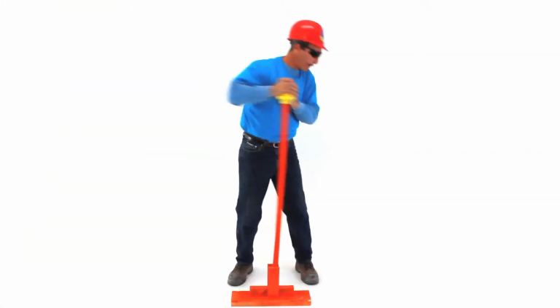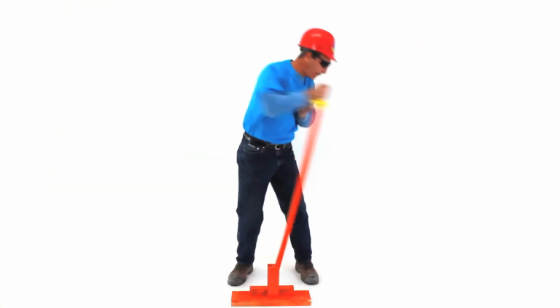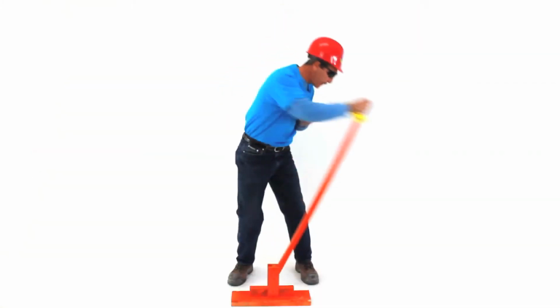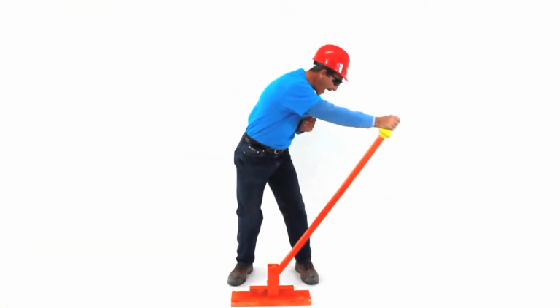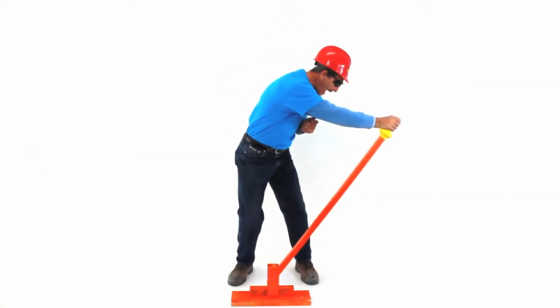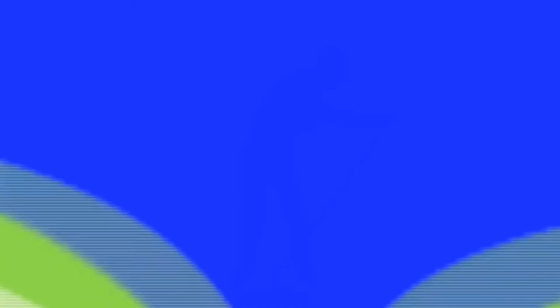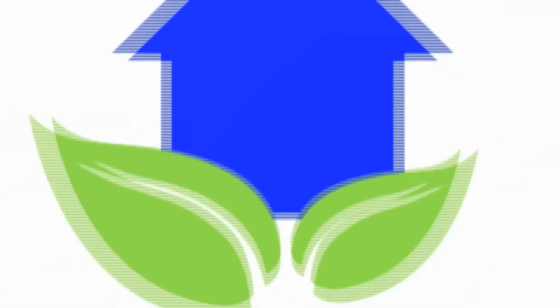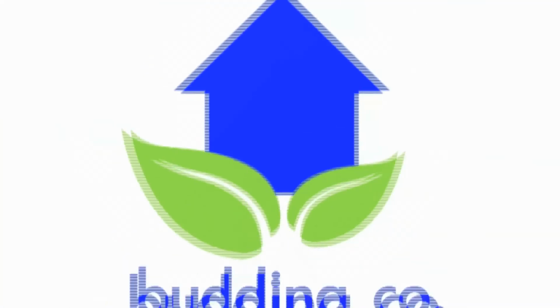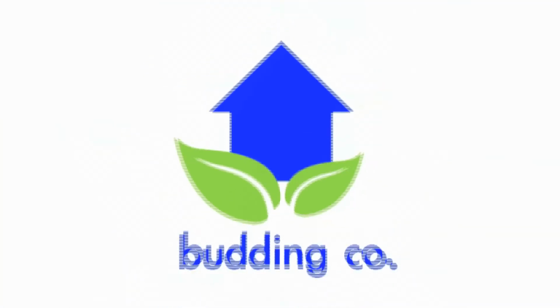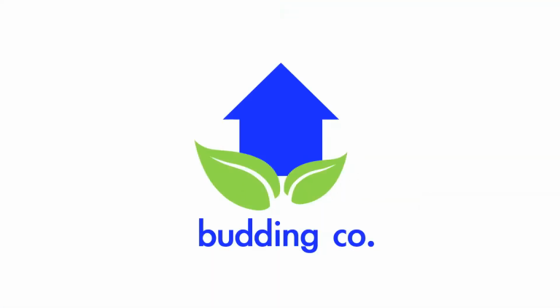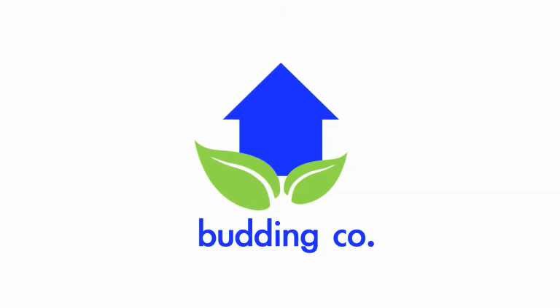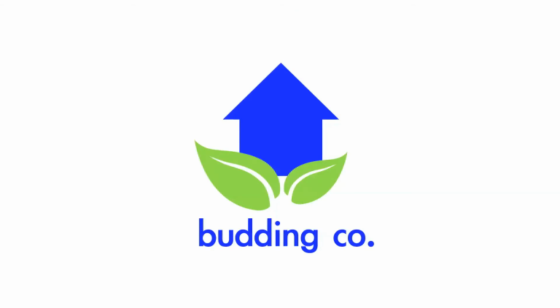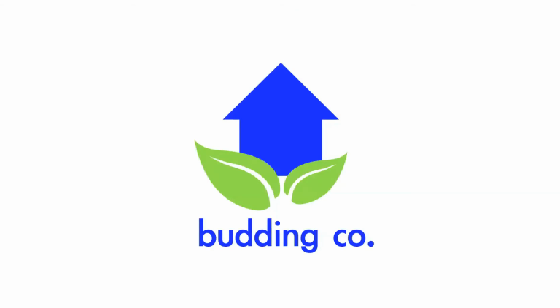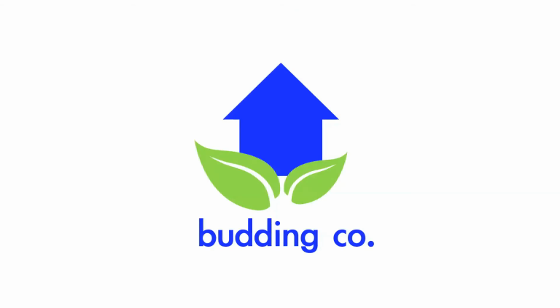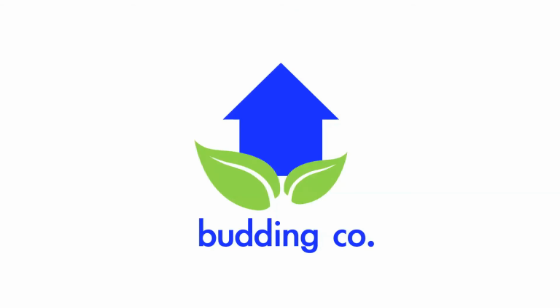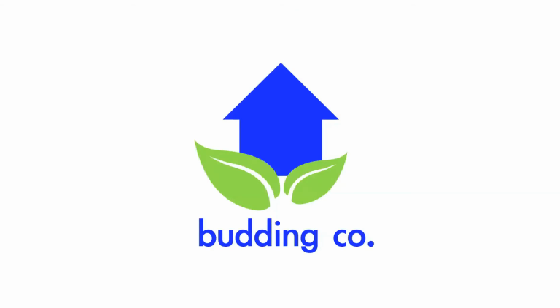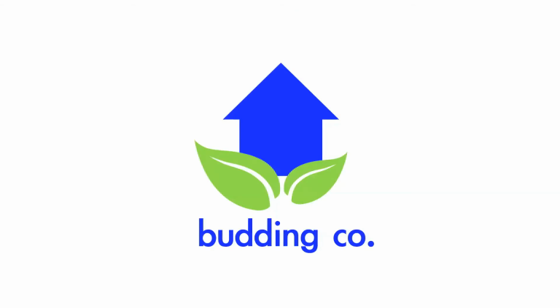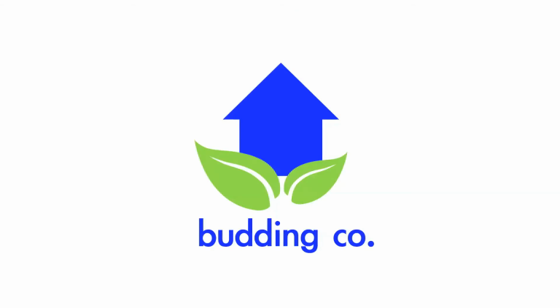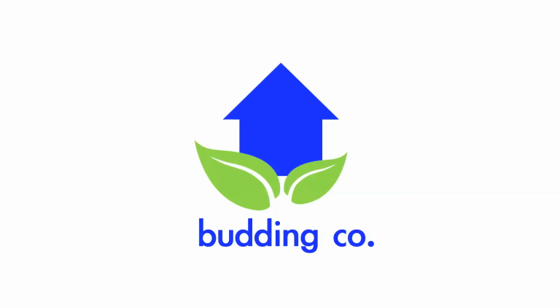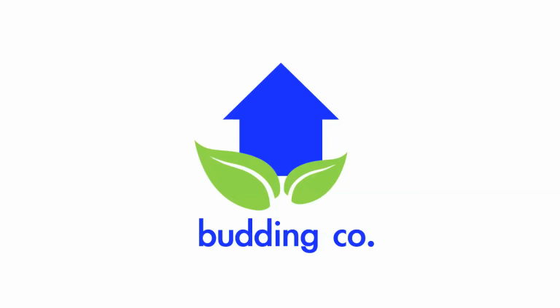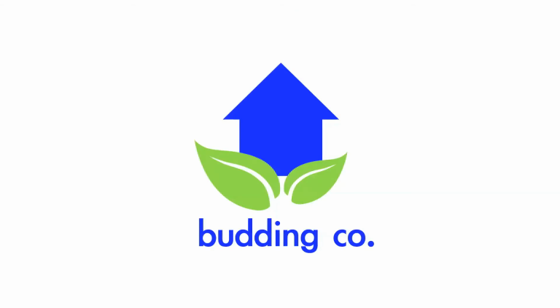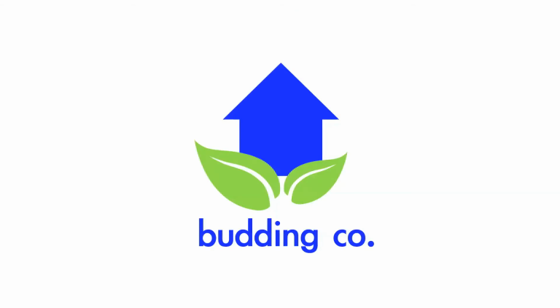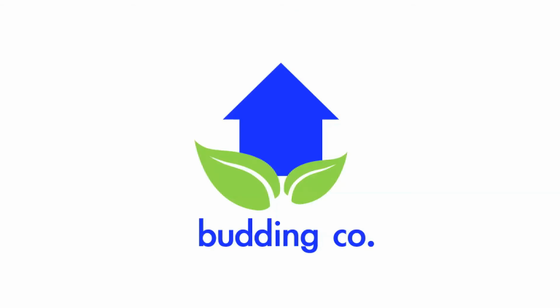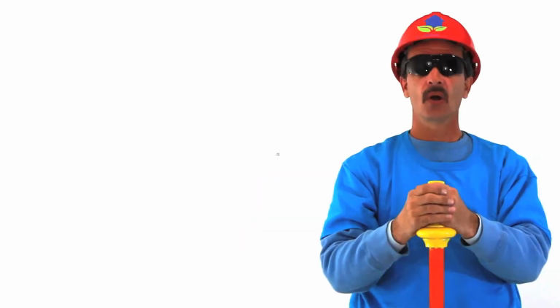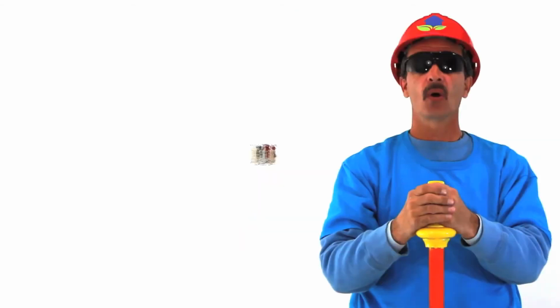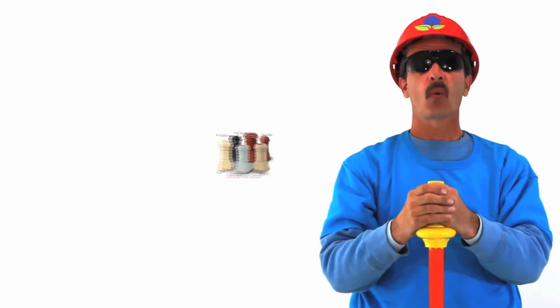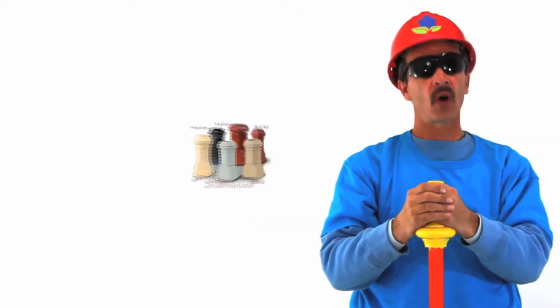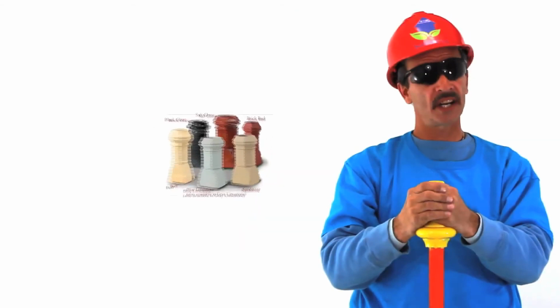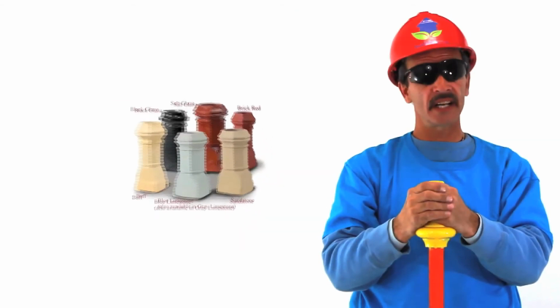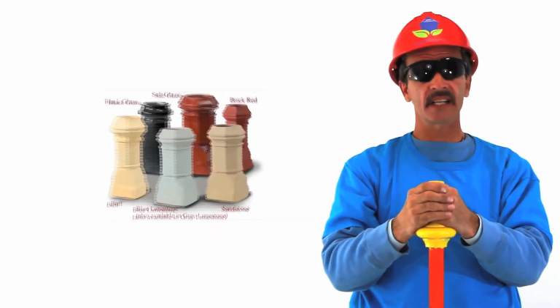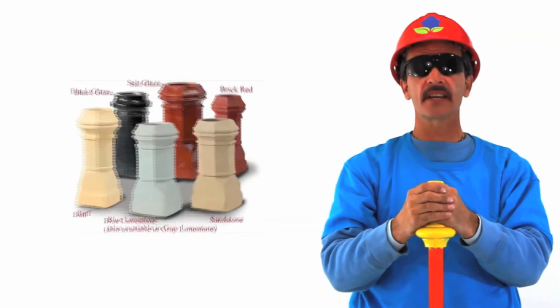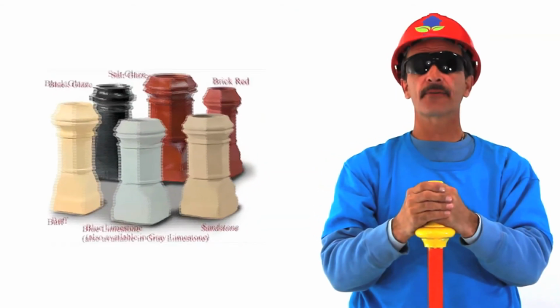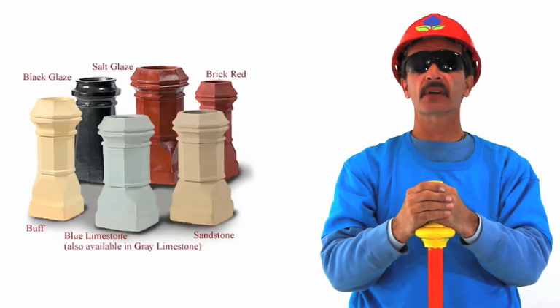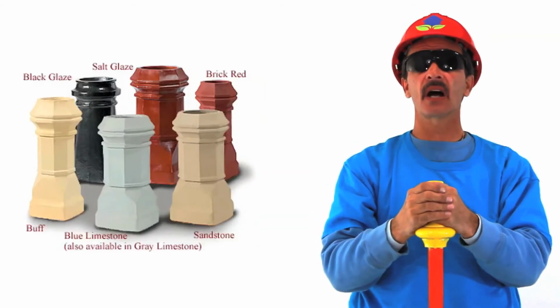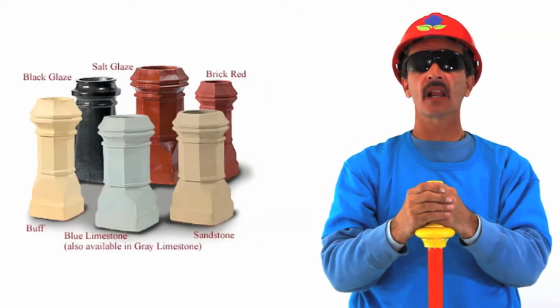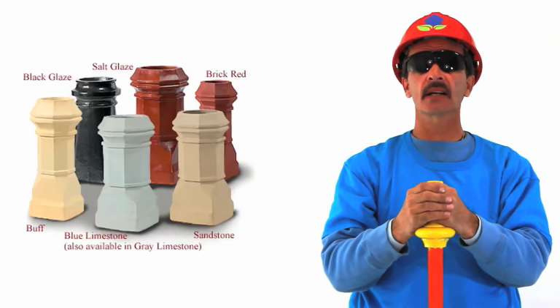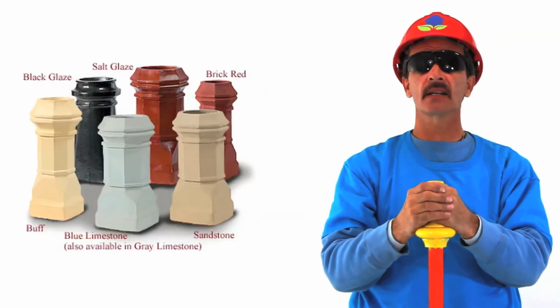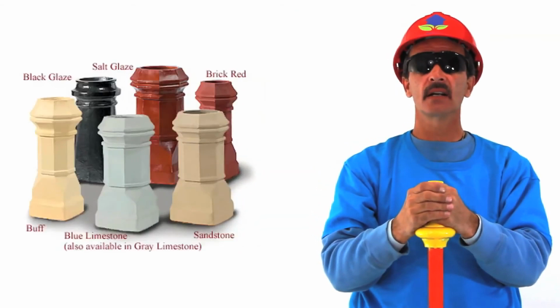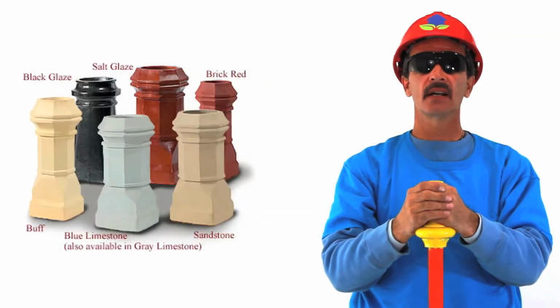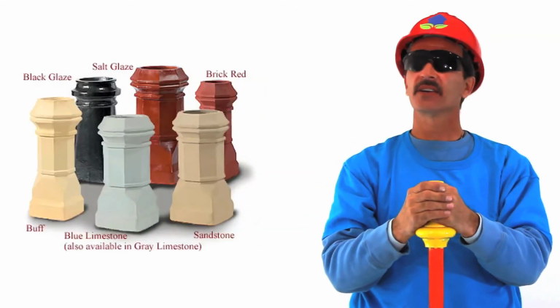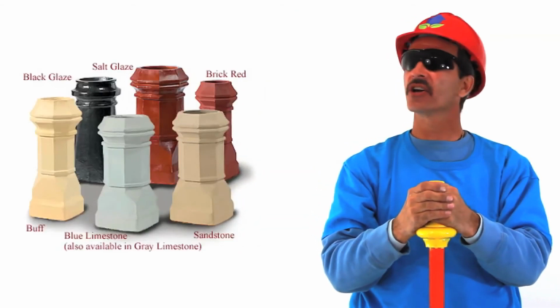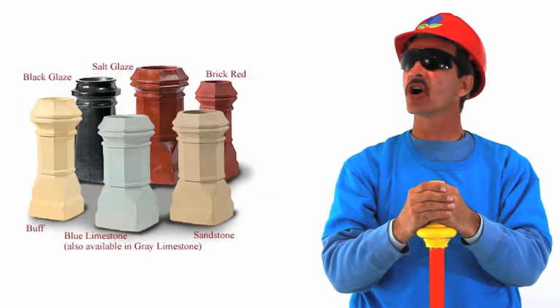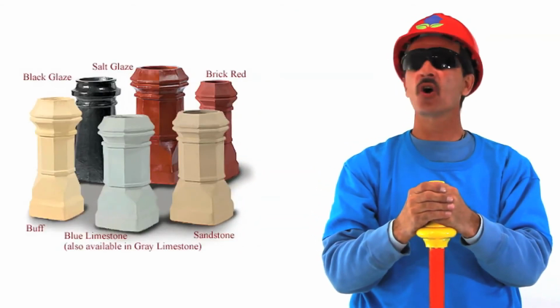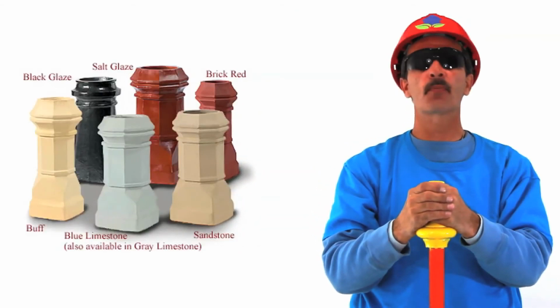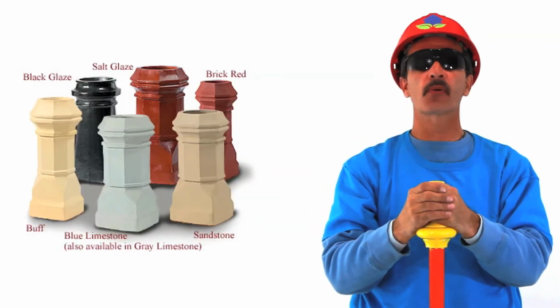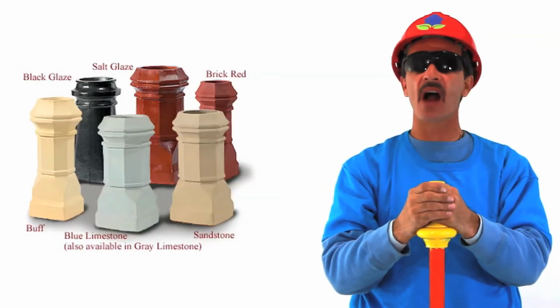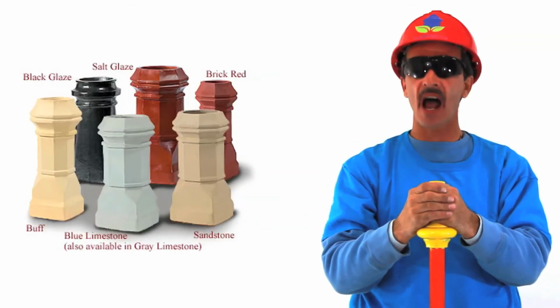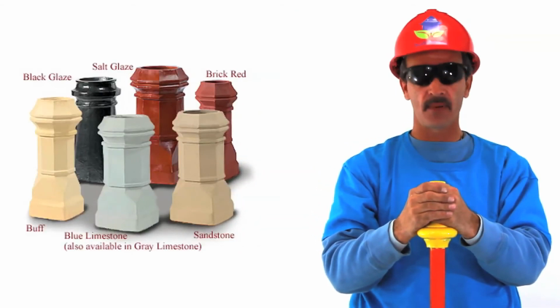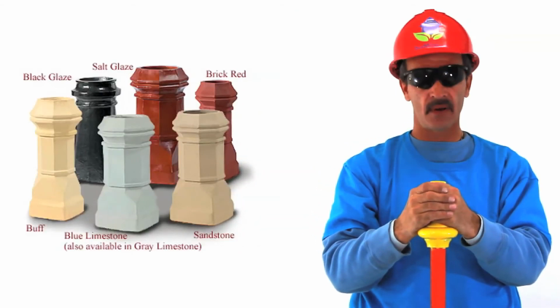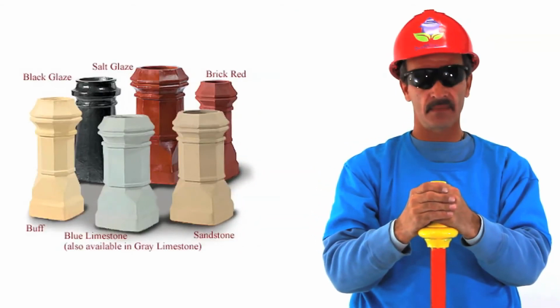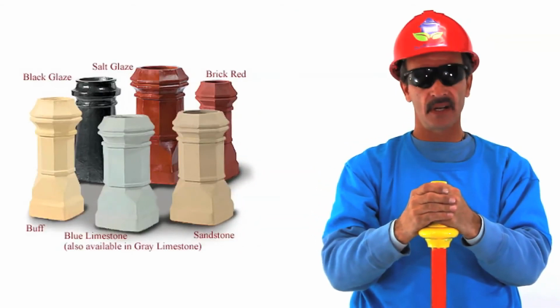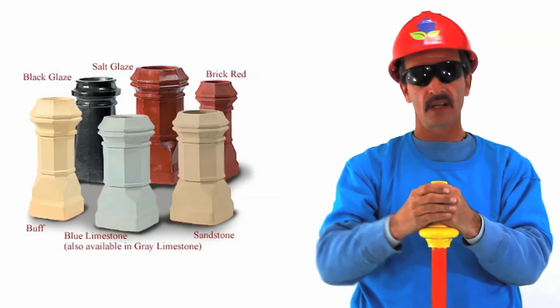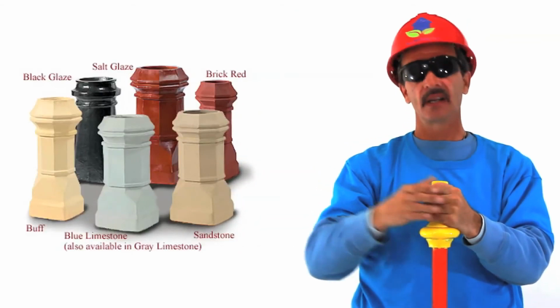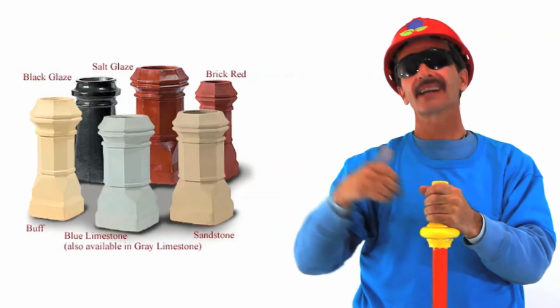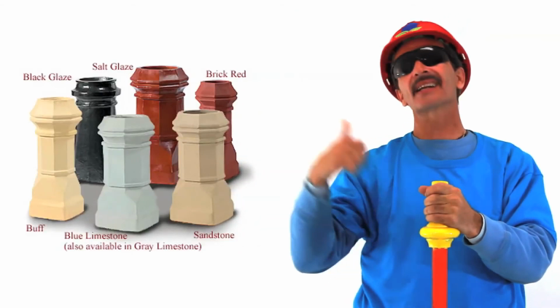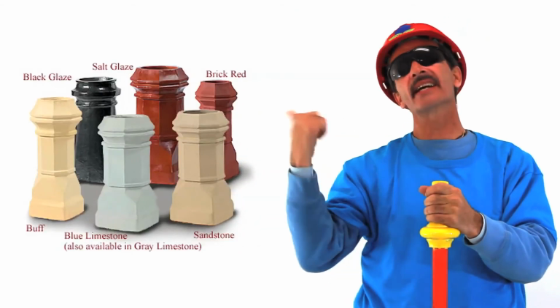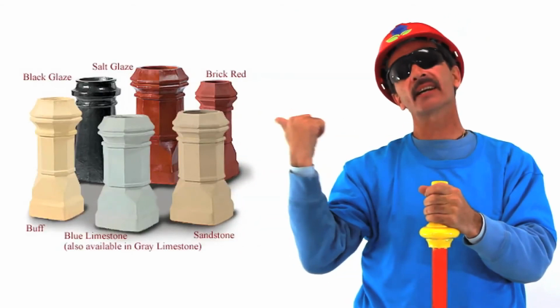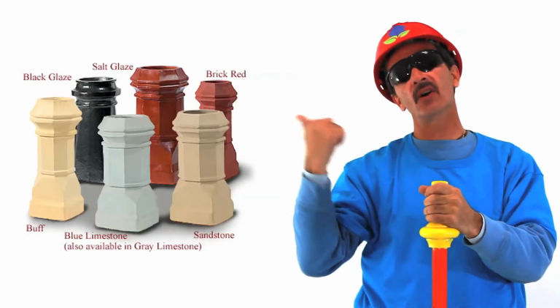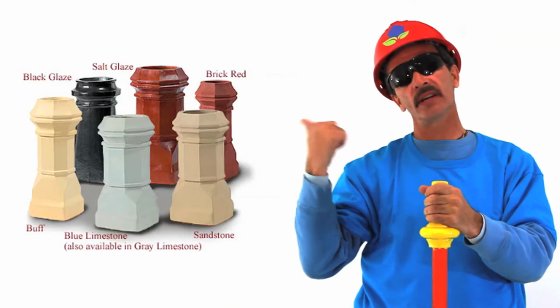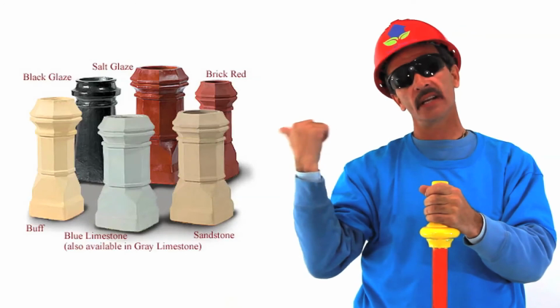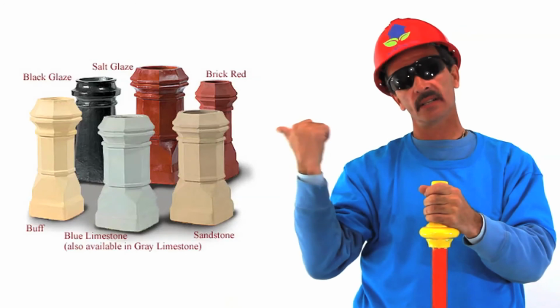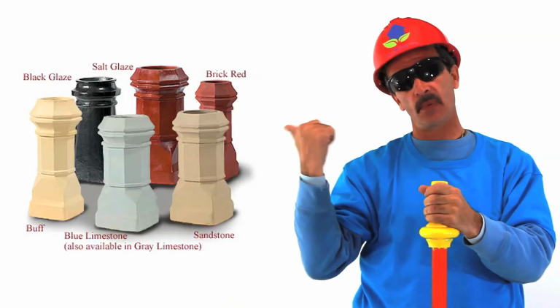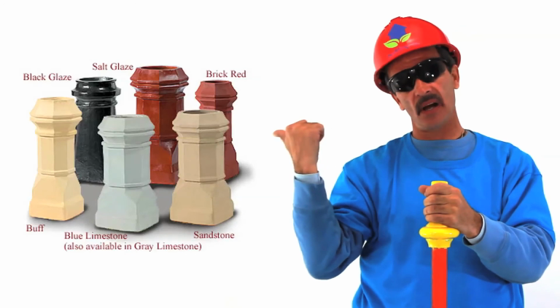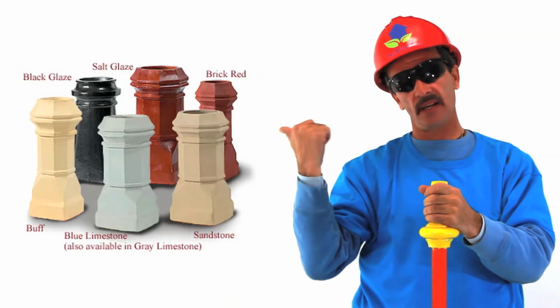BAM! Want it in a different color? No problem! Click on this button.